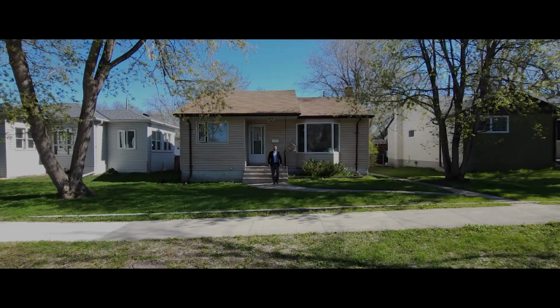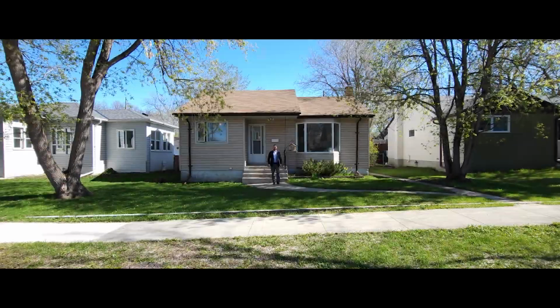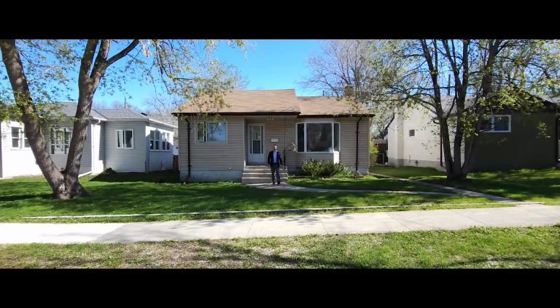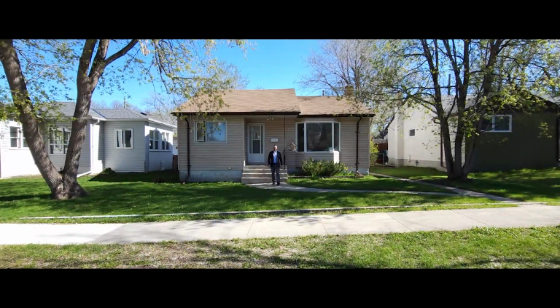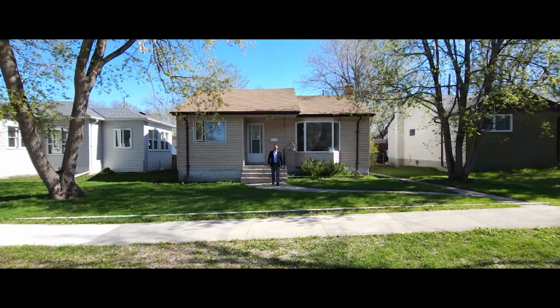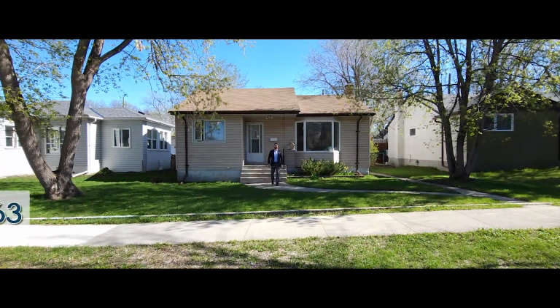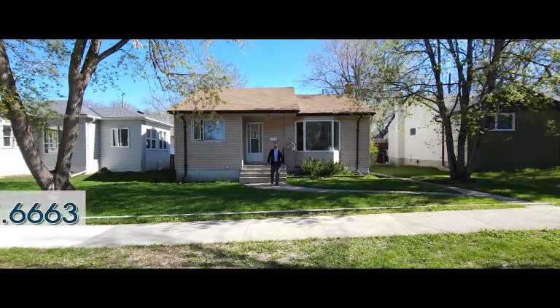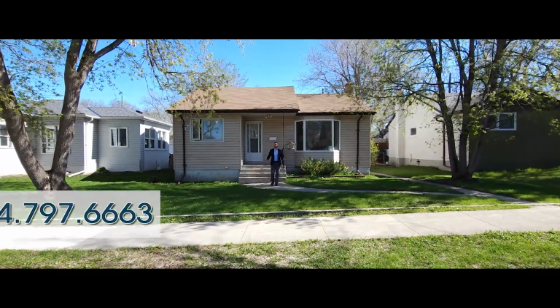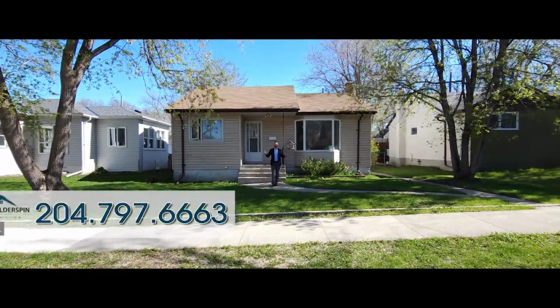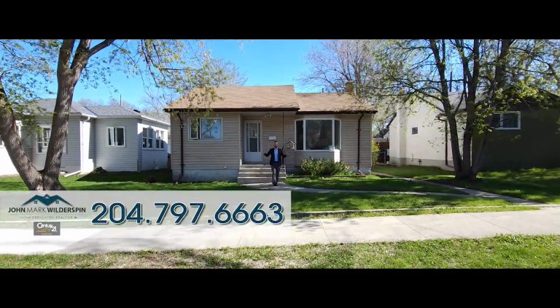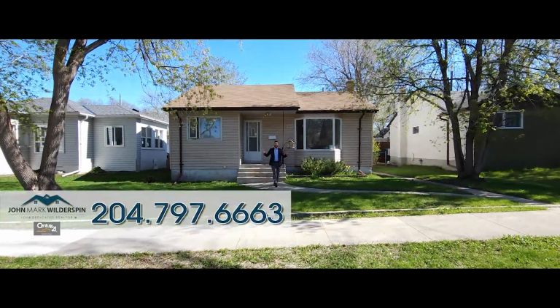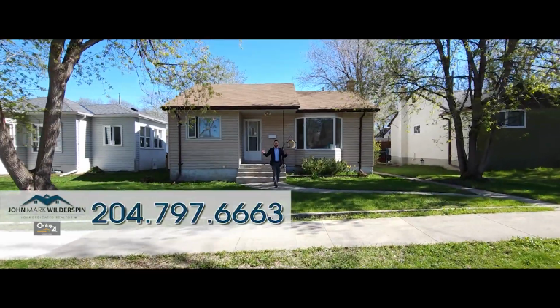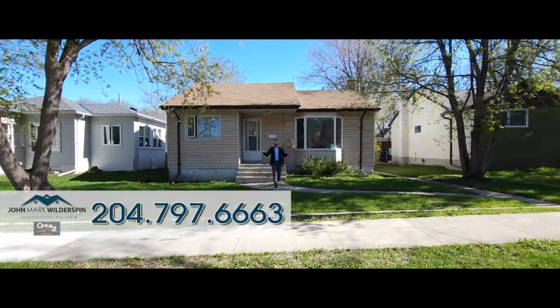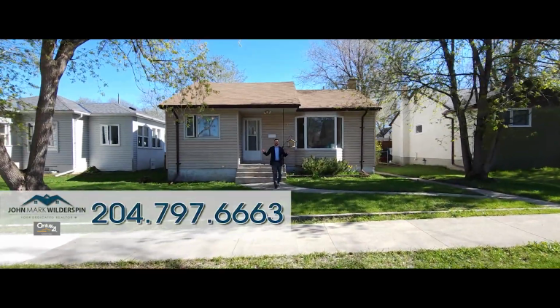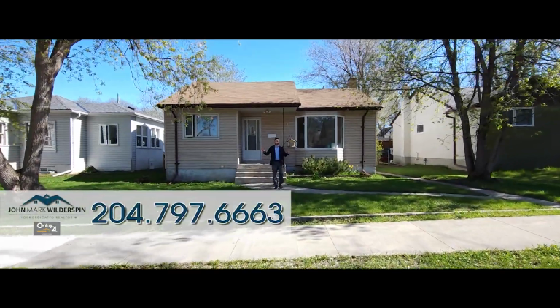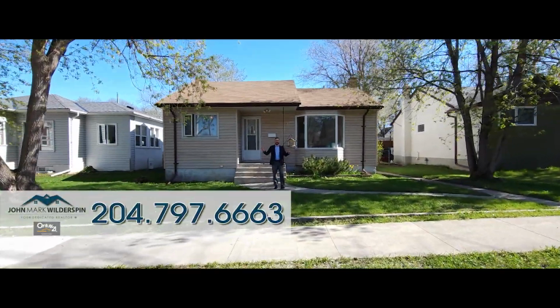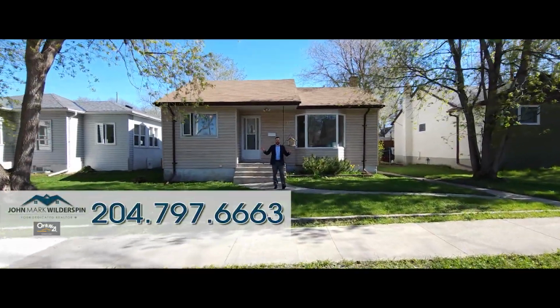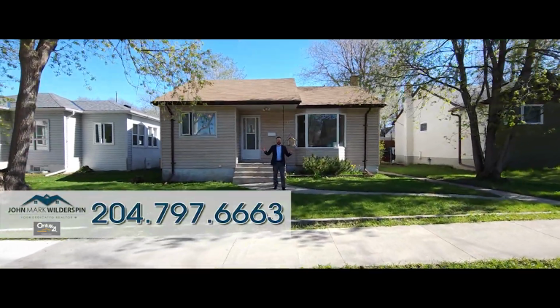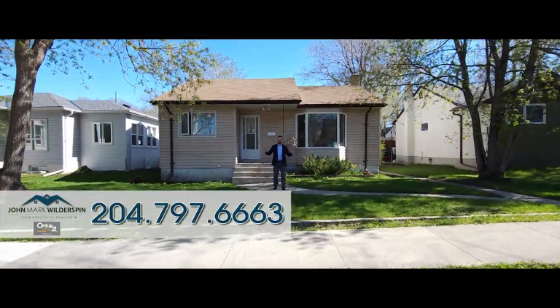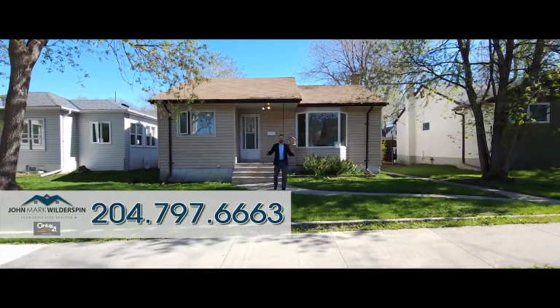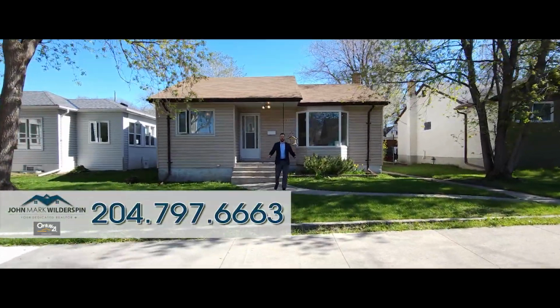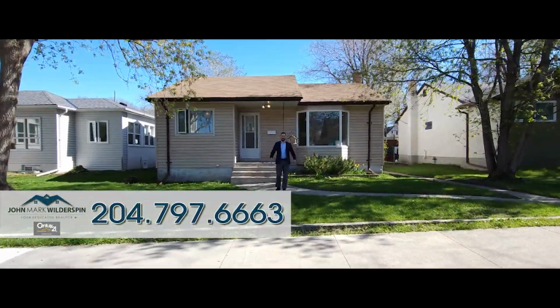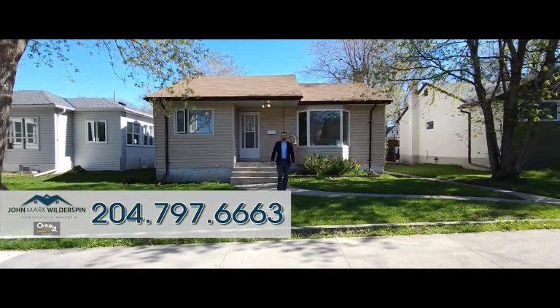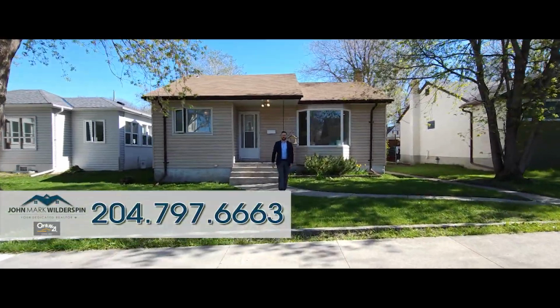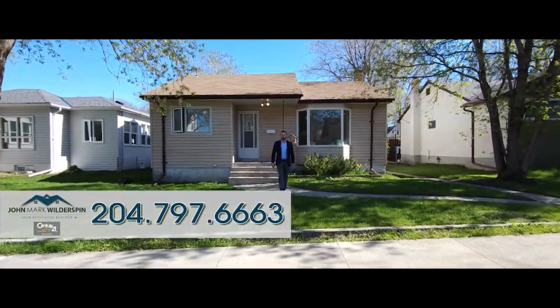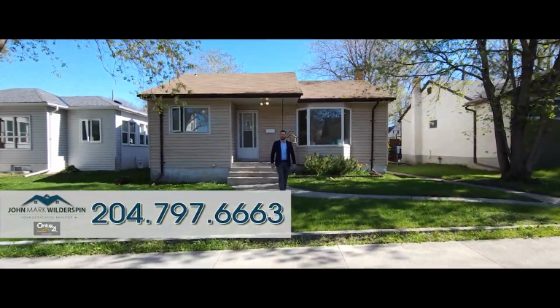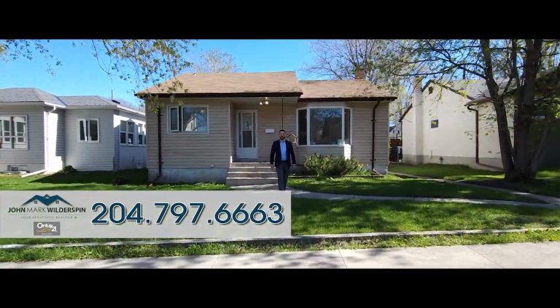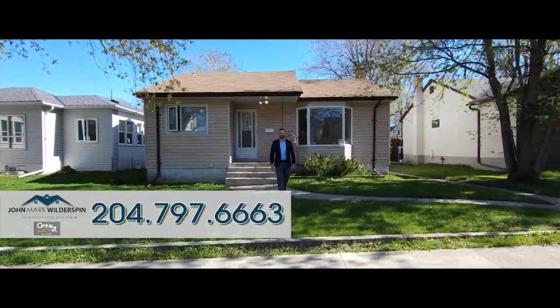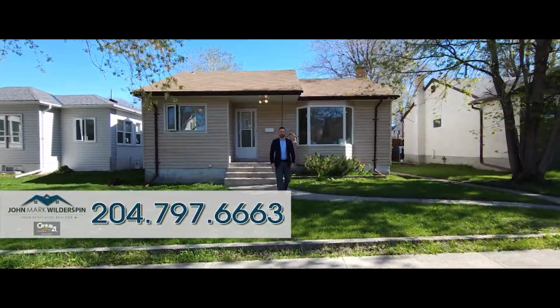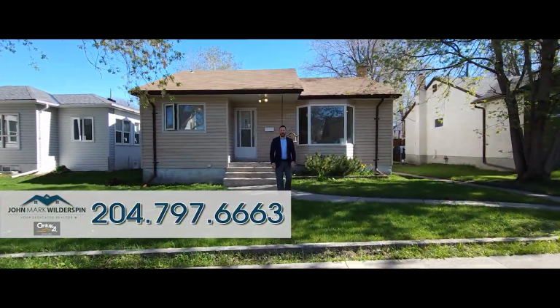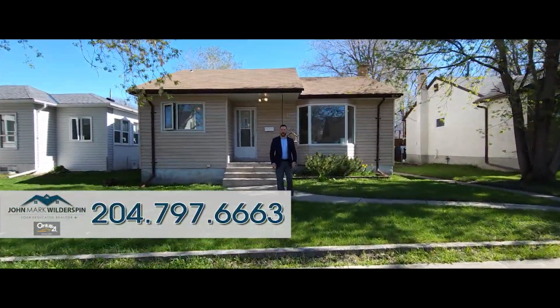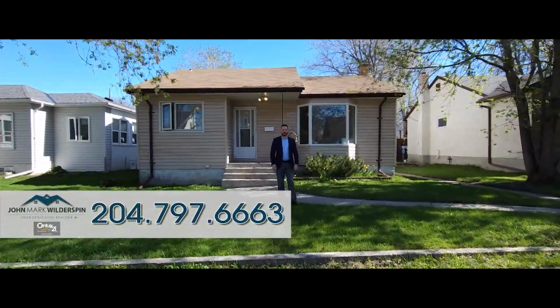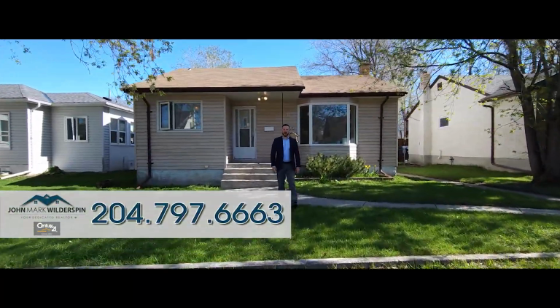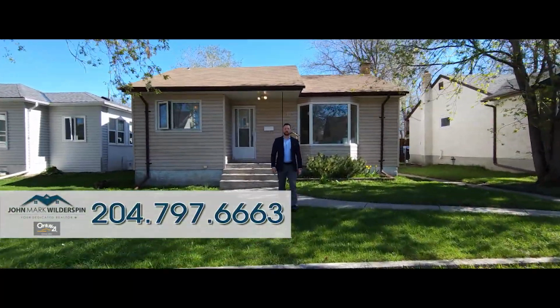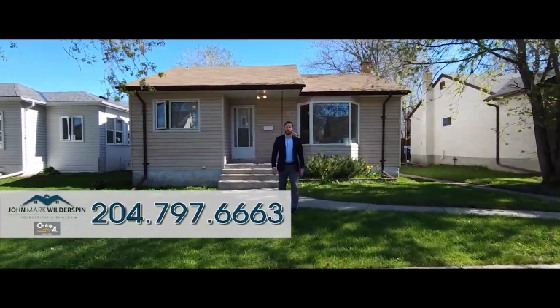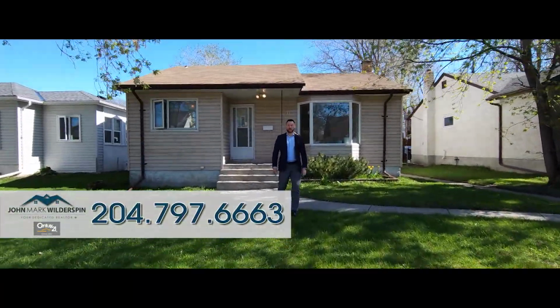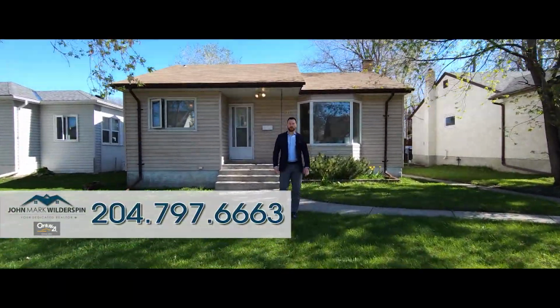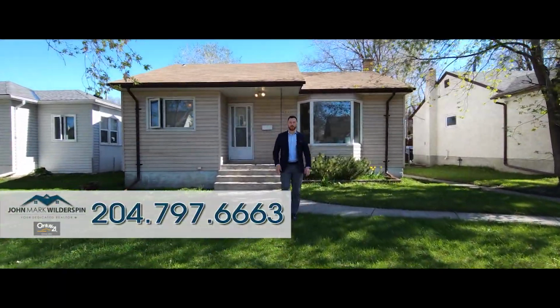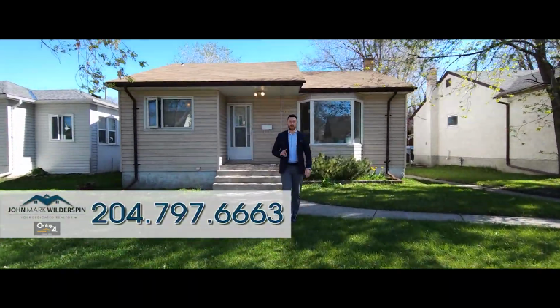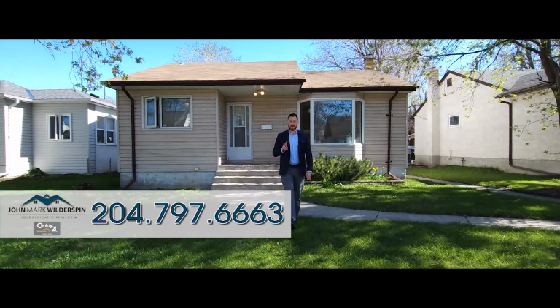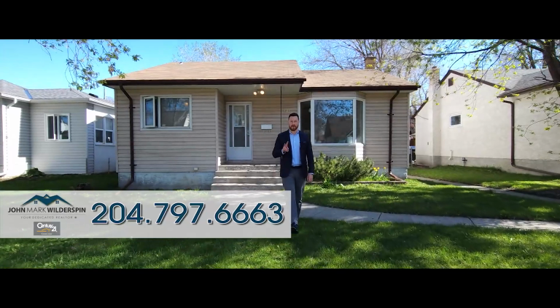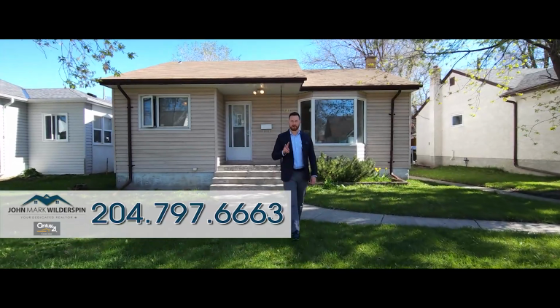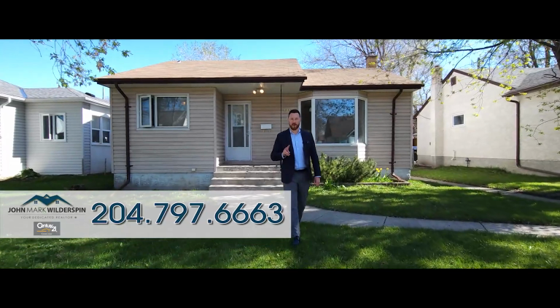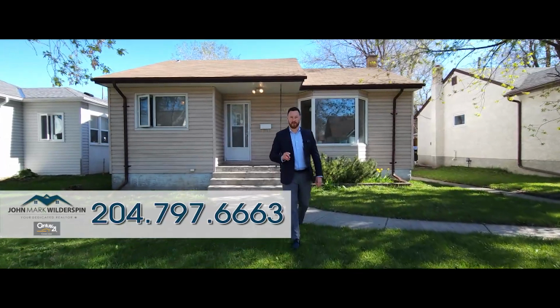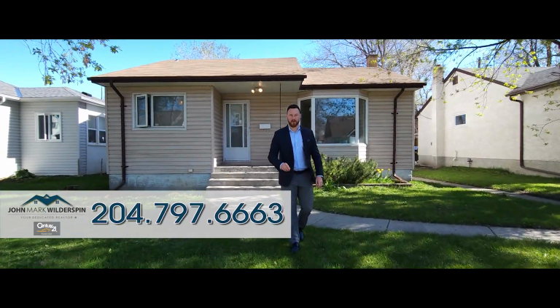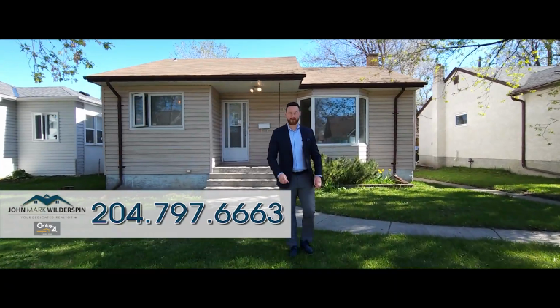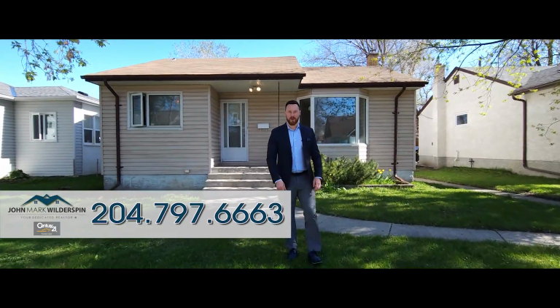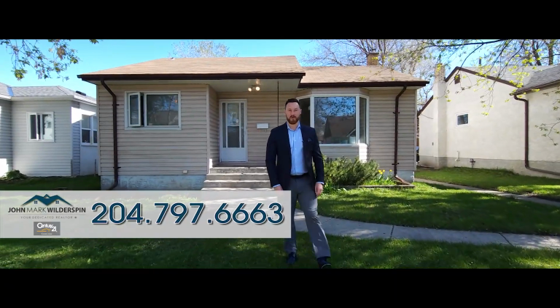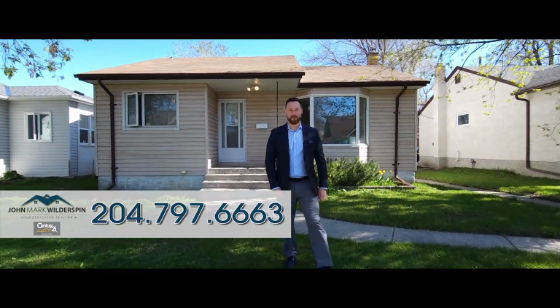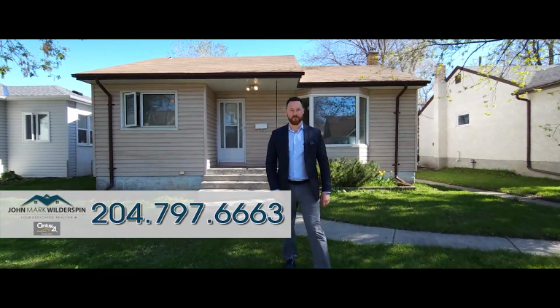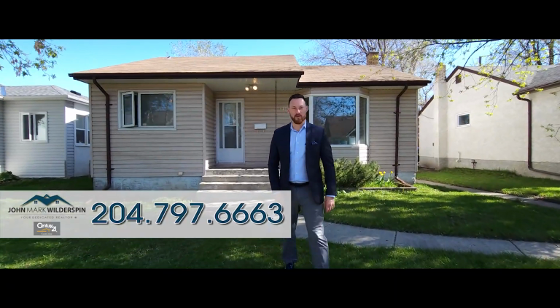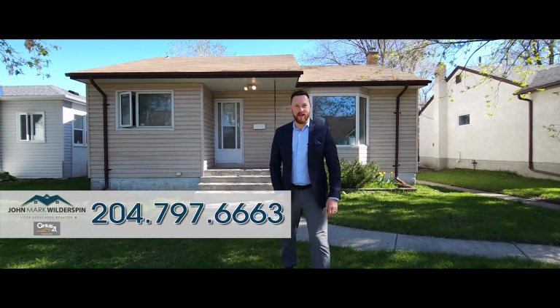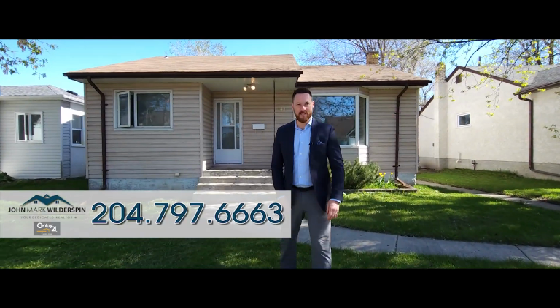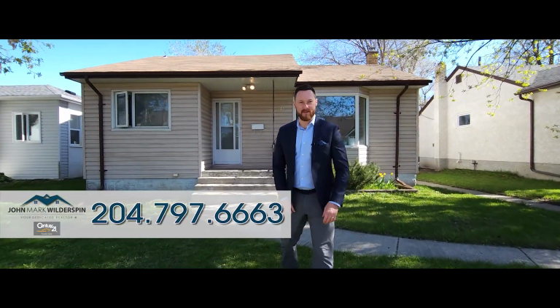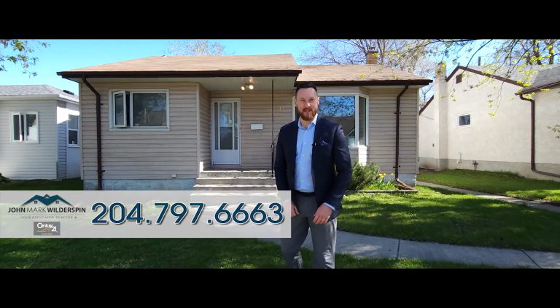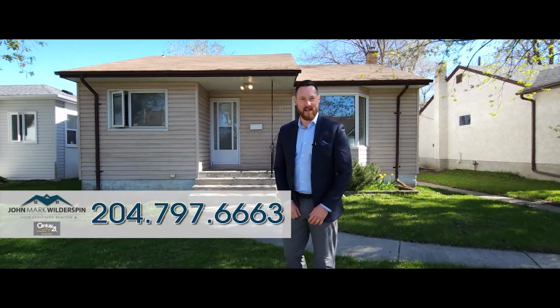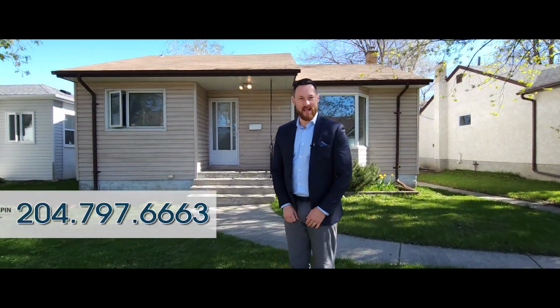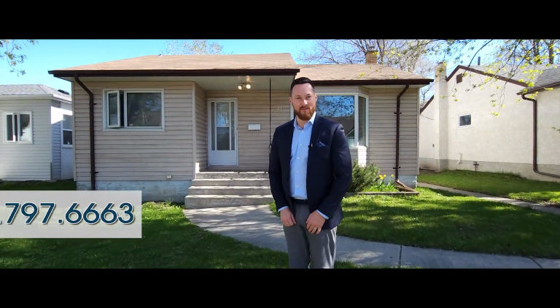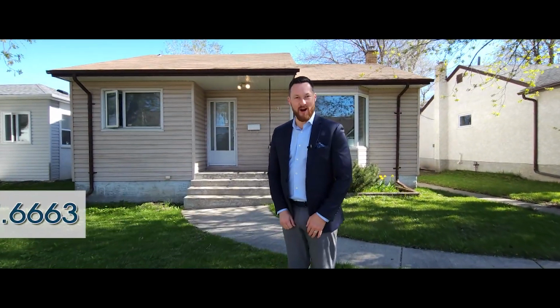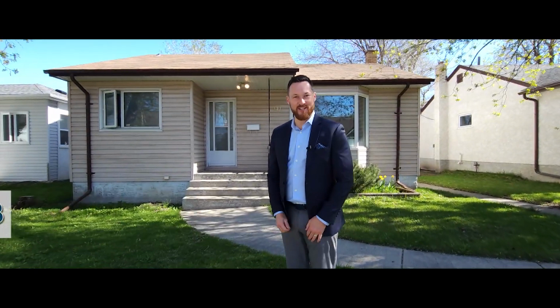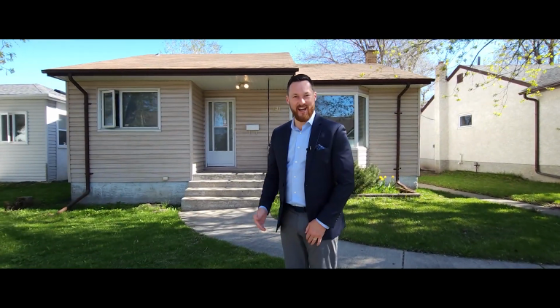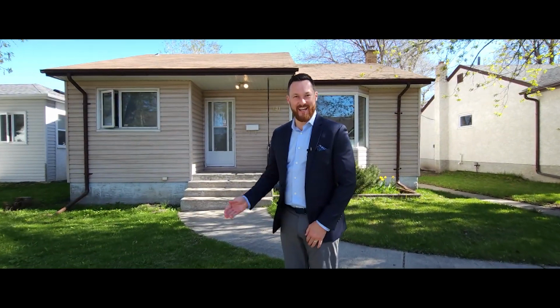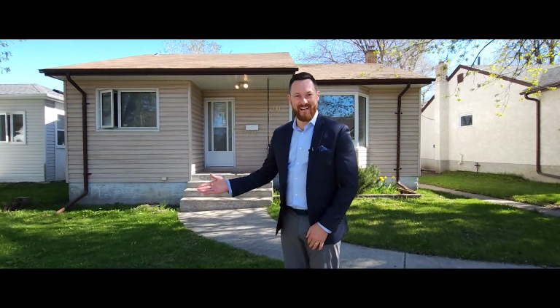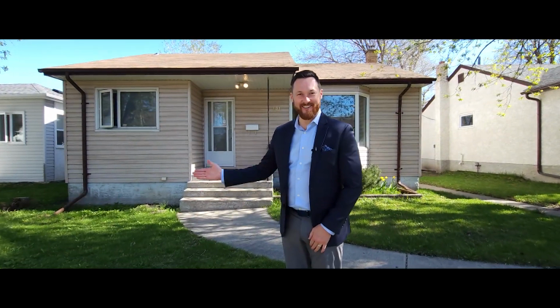Welcome to Scotia Heights. Here we are at 141 Kilbride, a beautiful two-bedroom bungalow with a full basement. Come on and check it out.